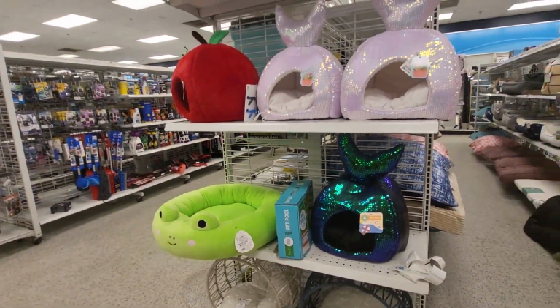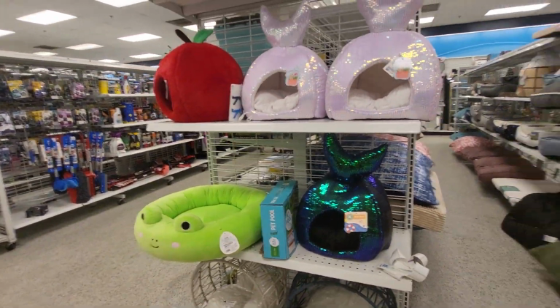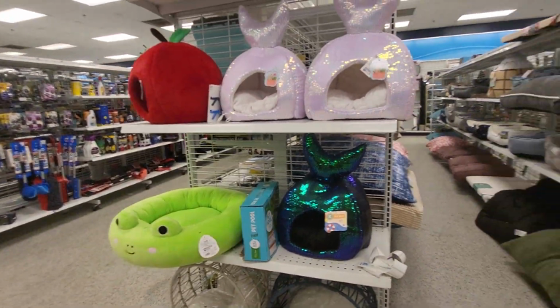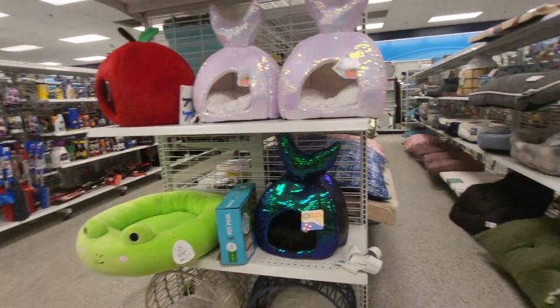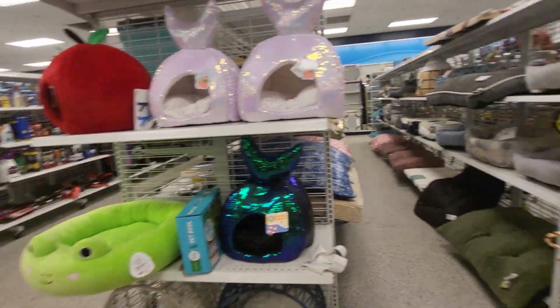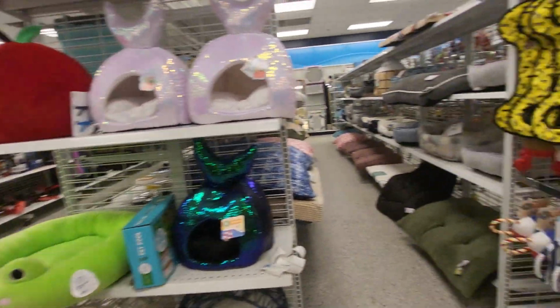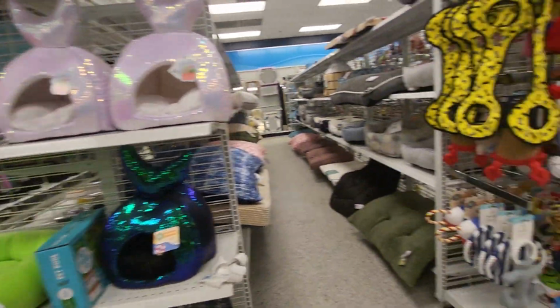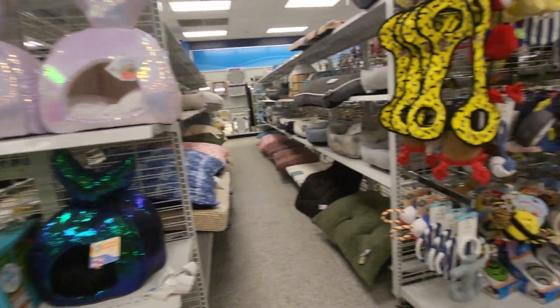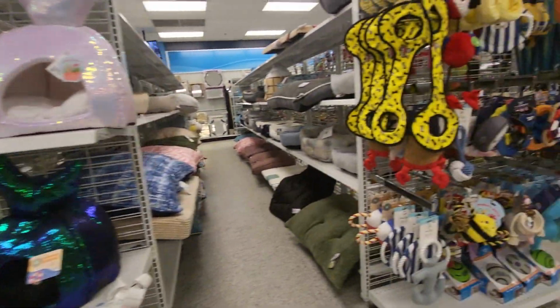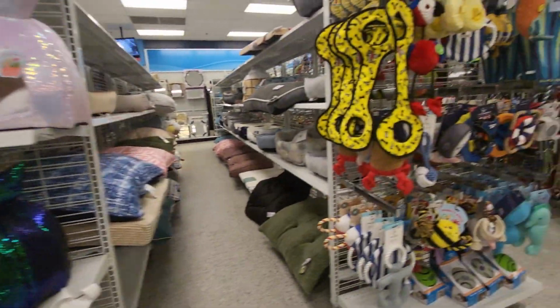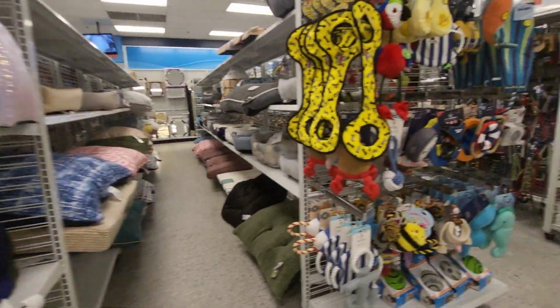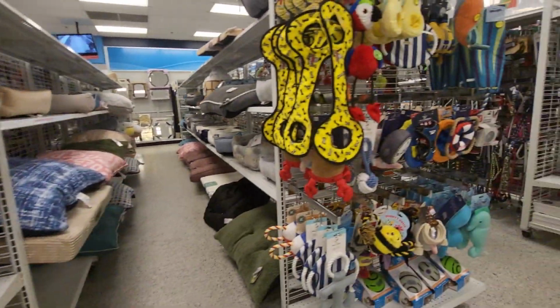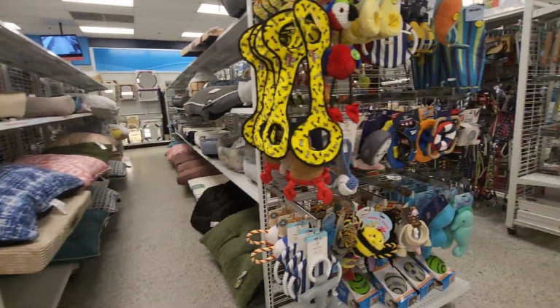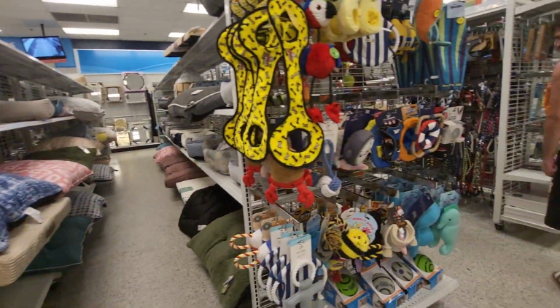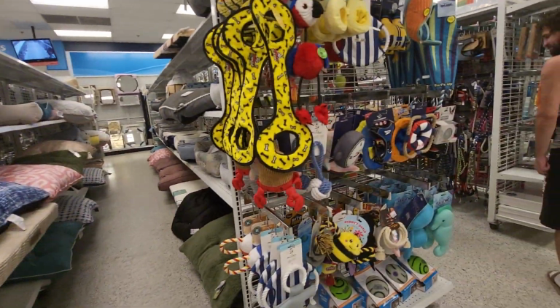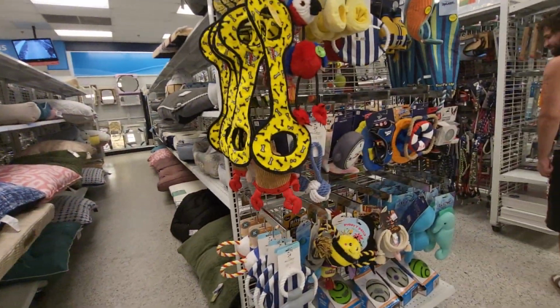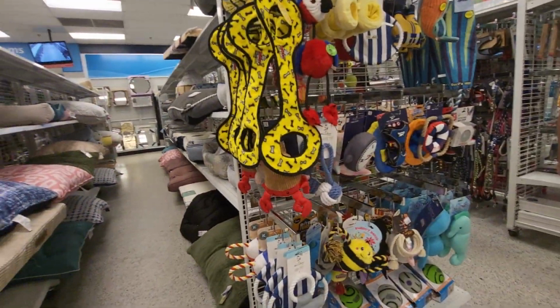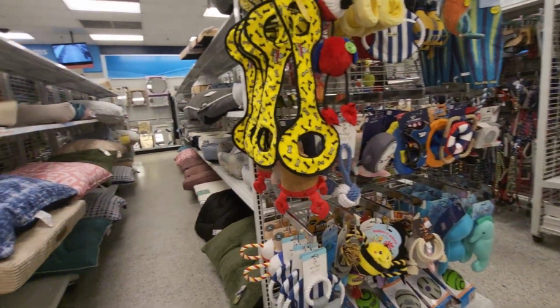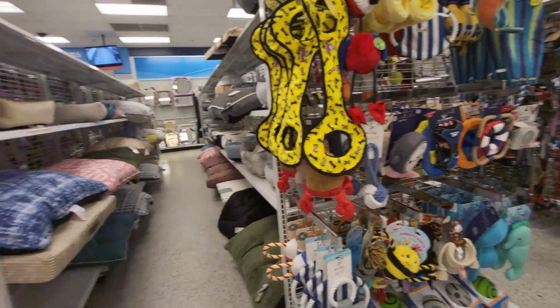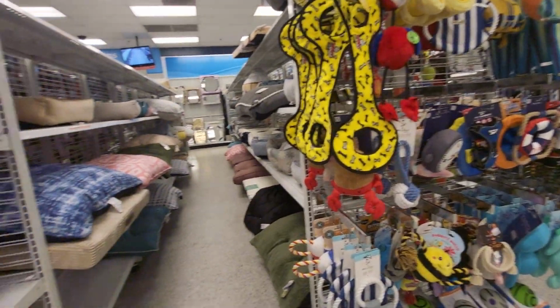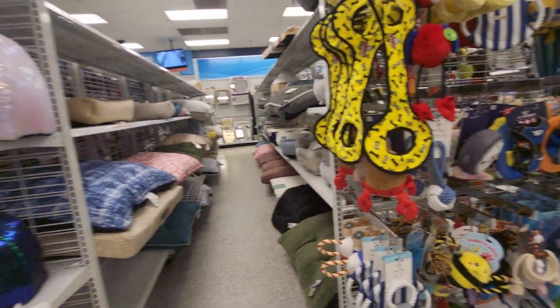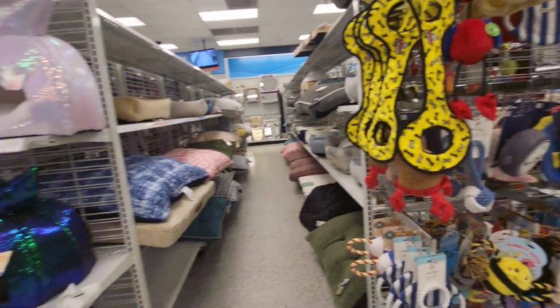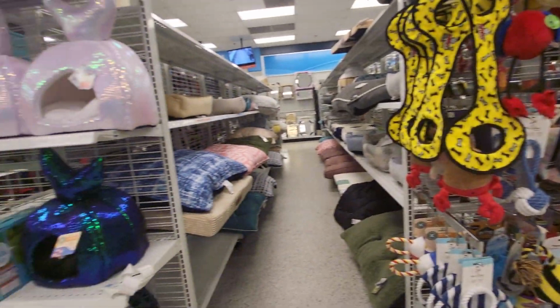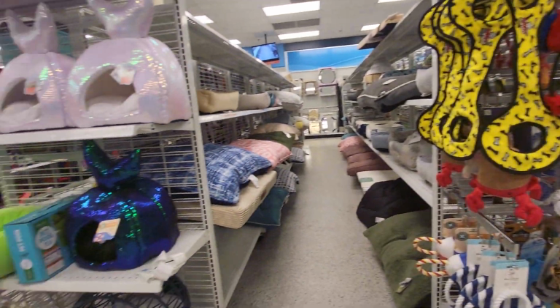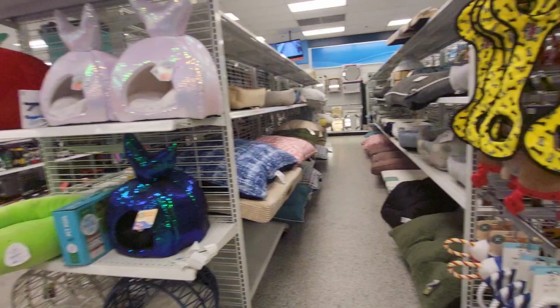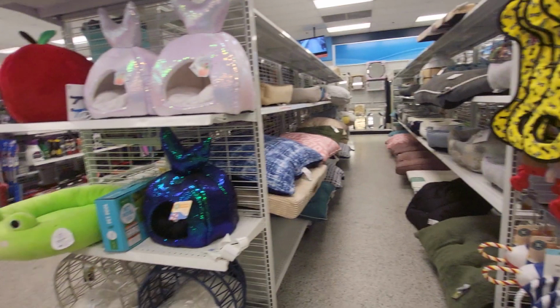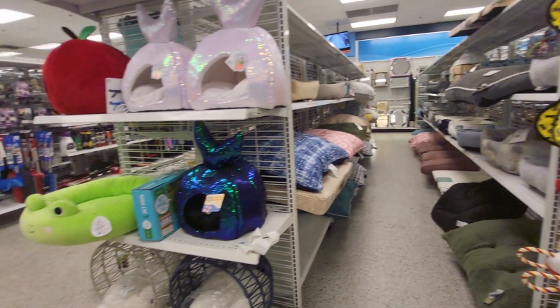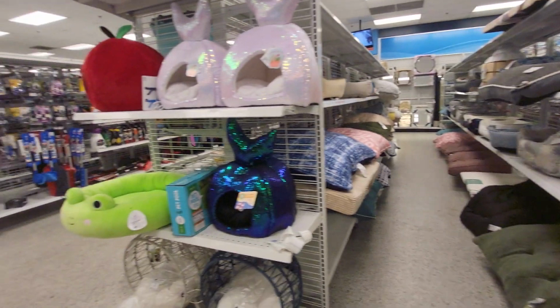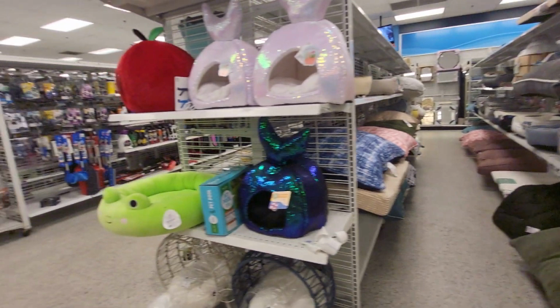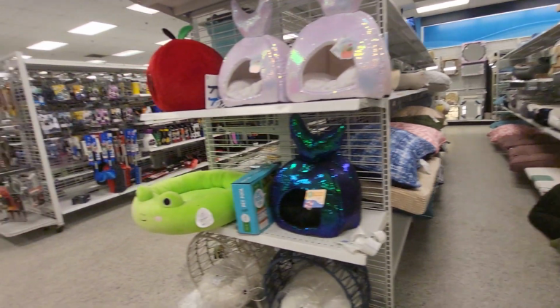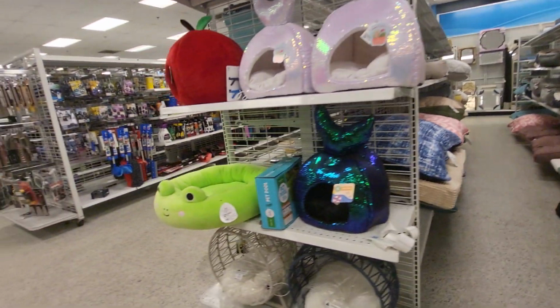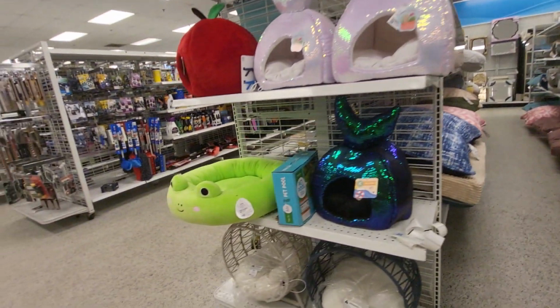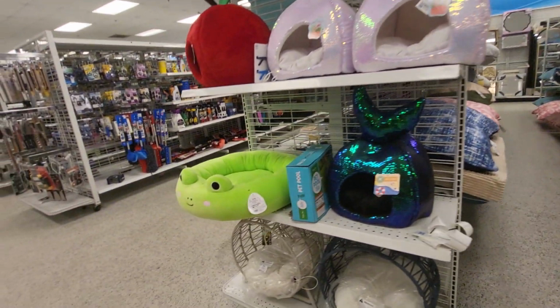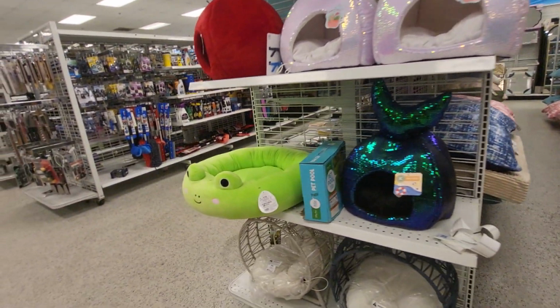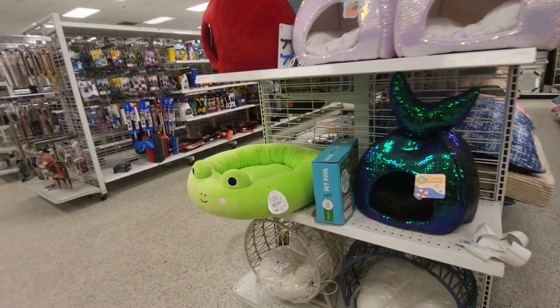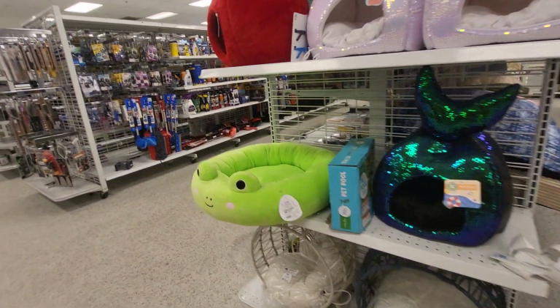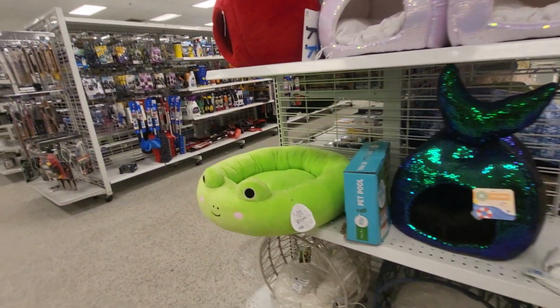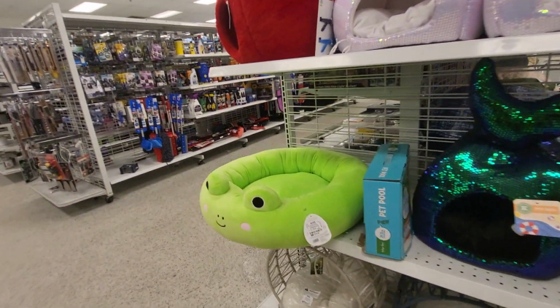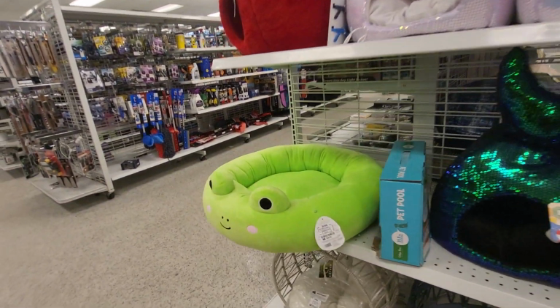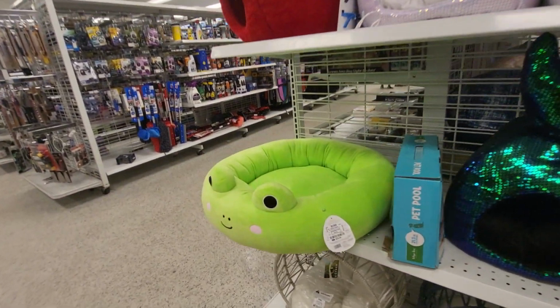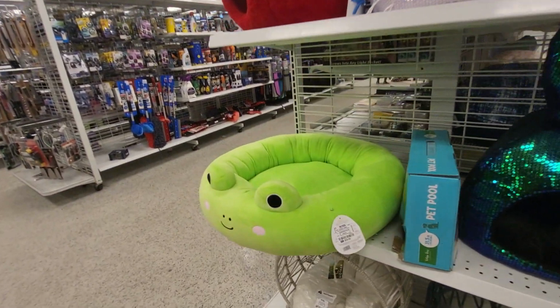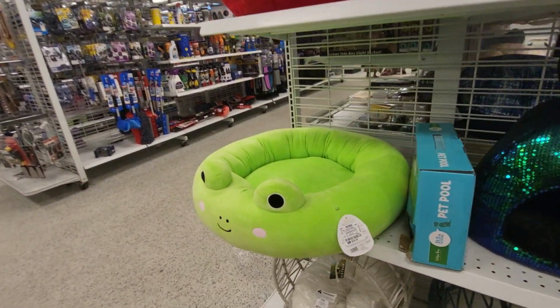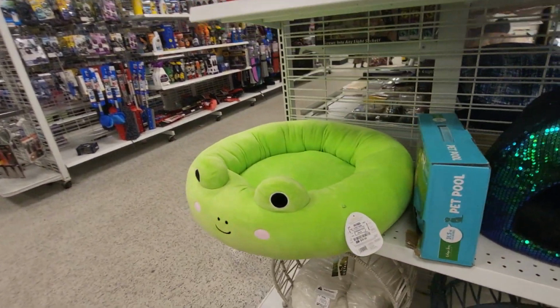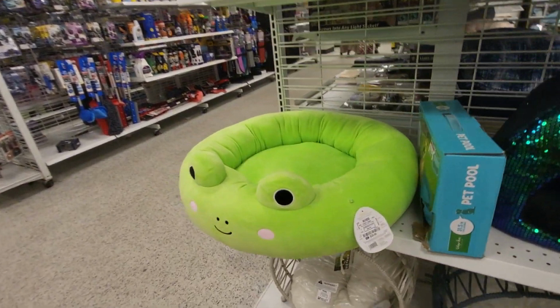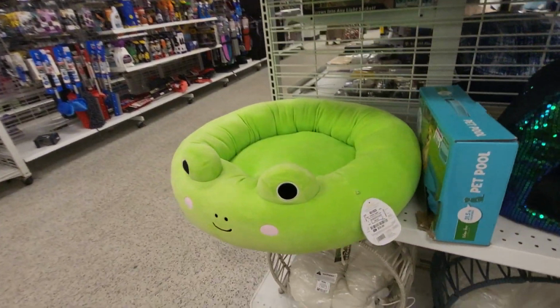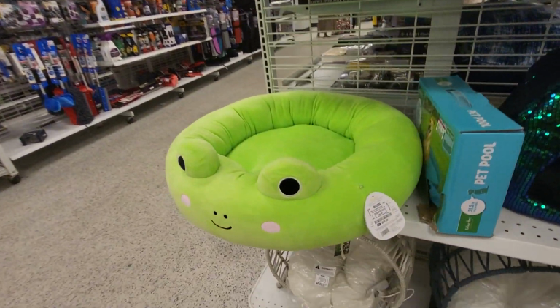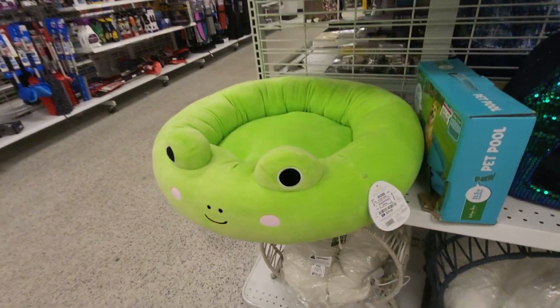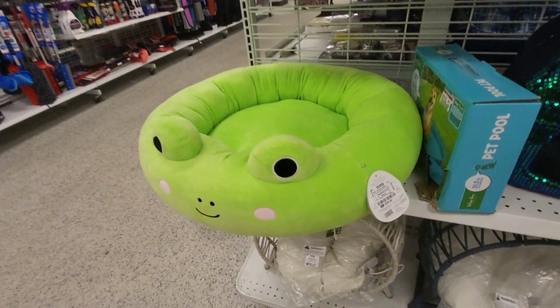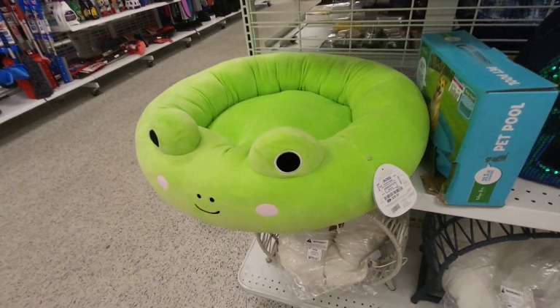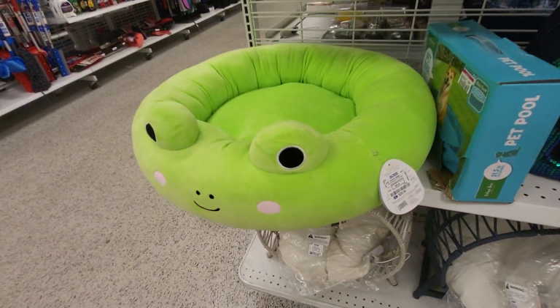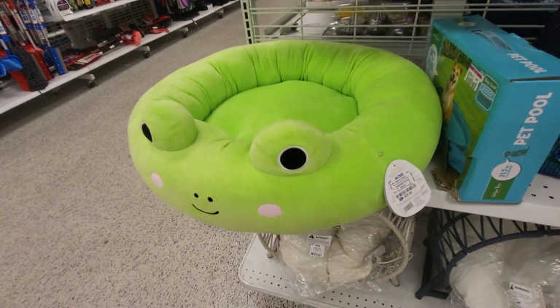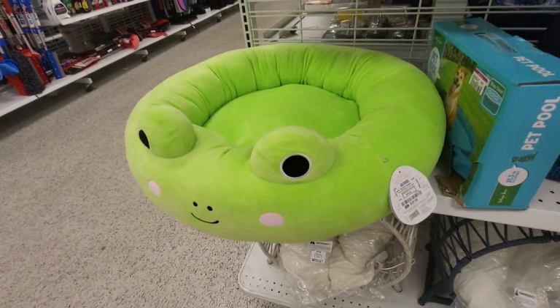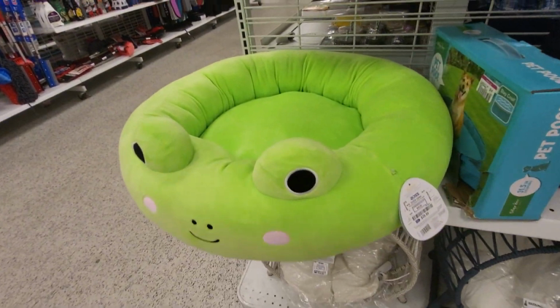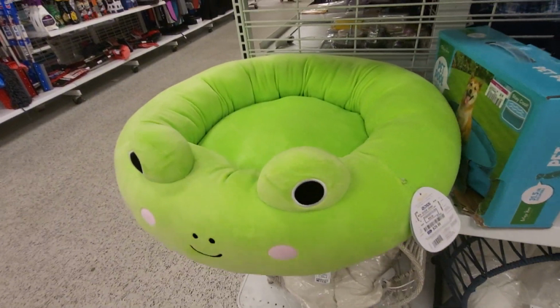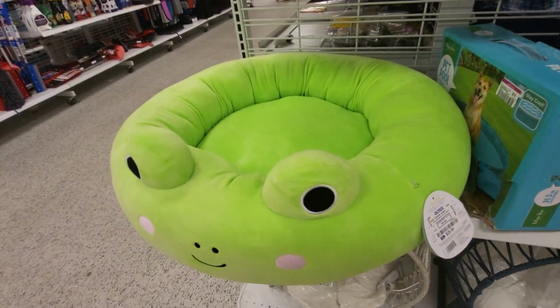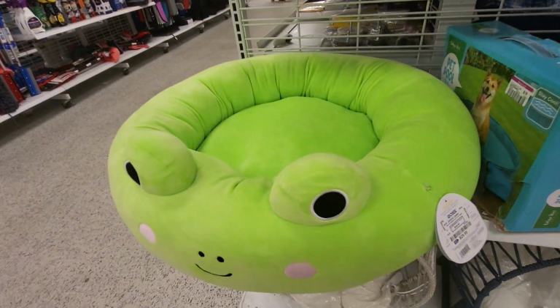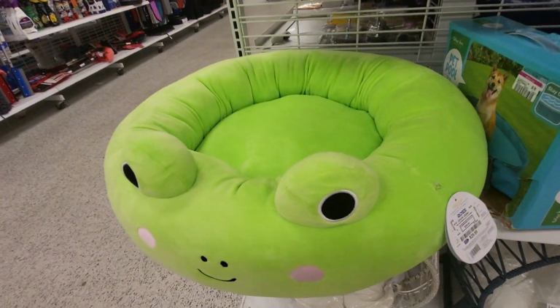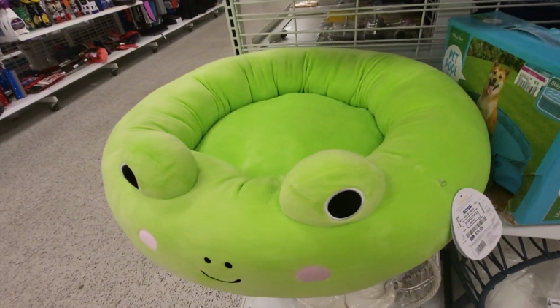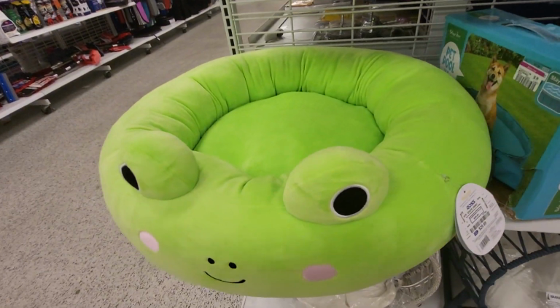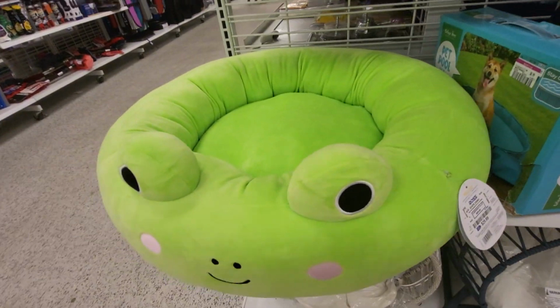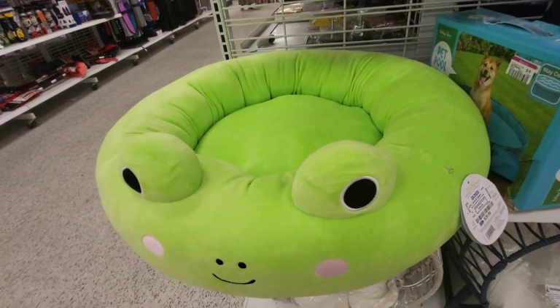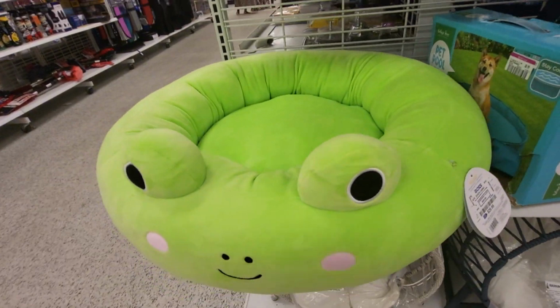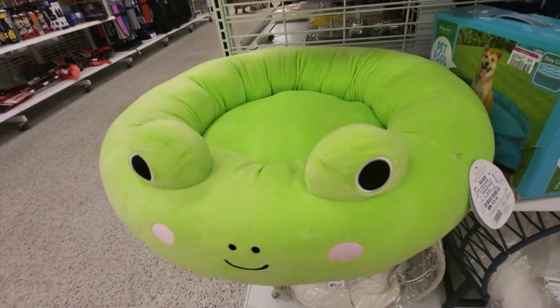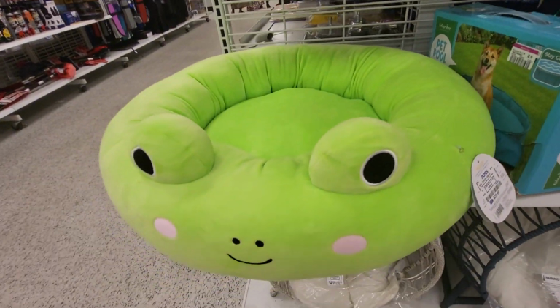They have doggy stuff too. And we're budget shopping here at Ross in Florida.